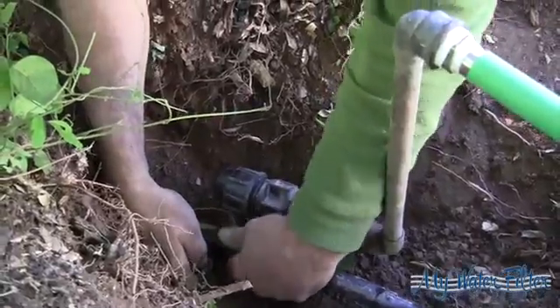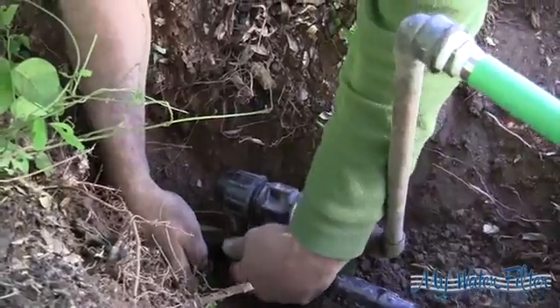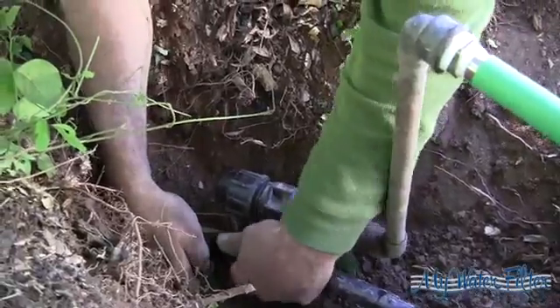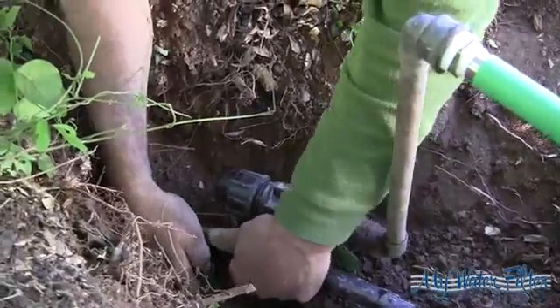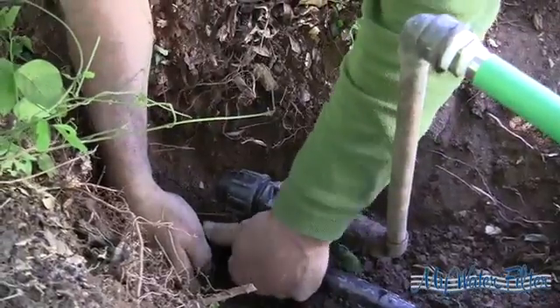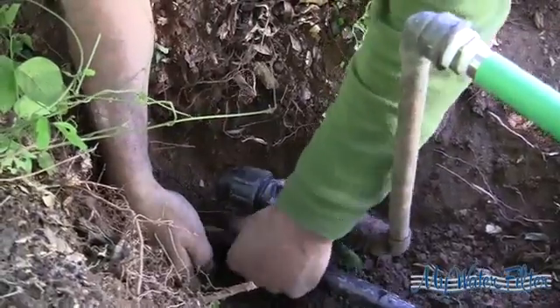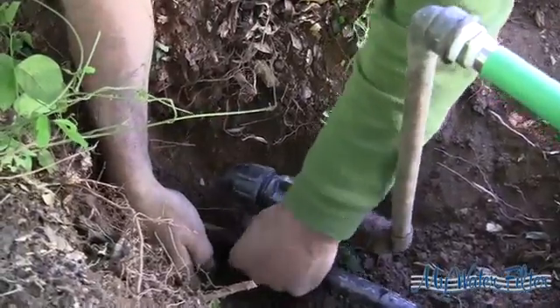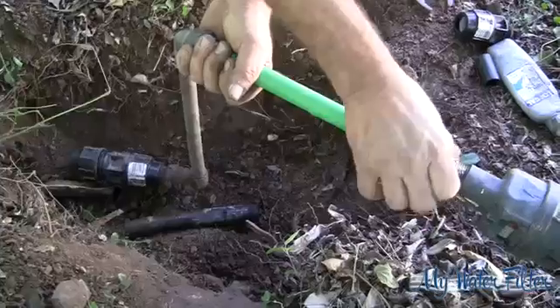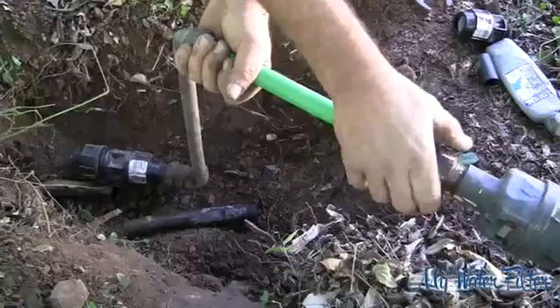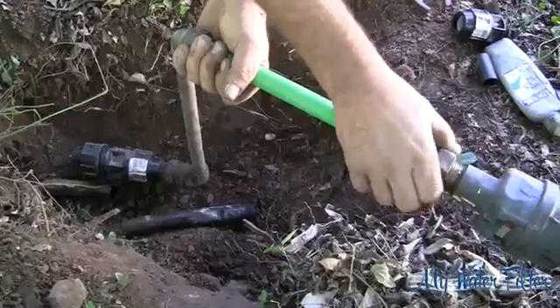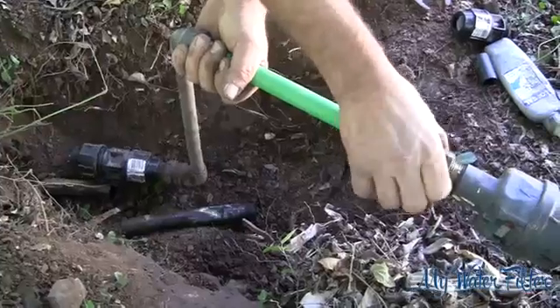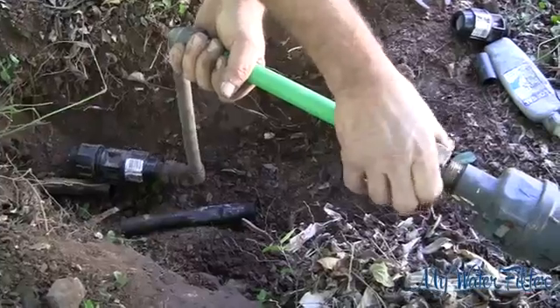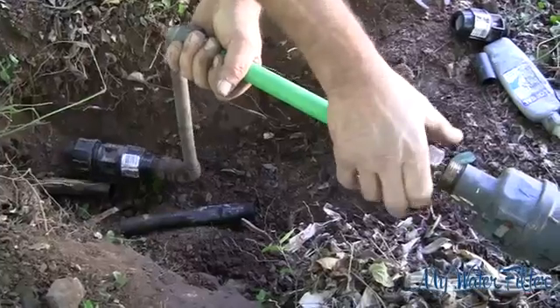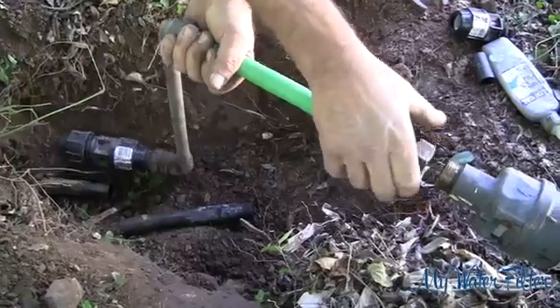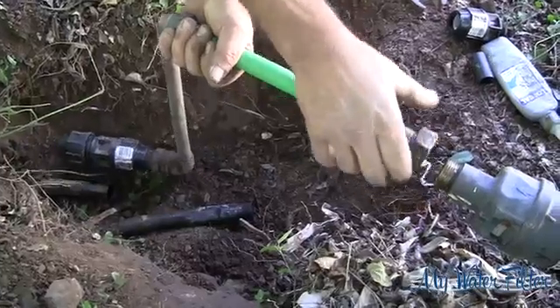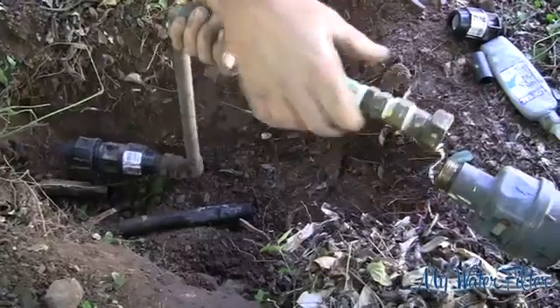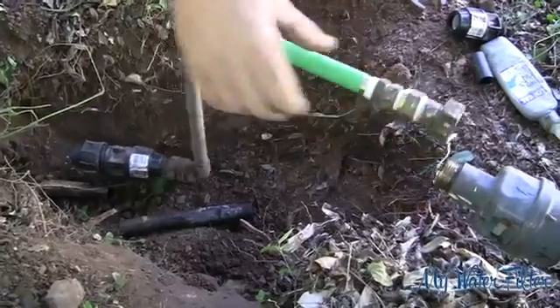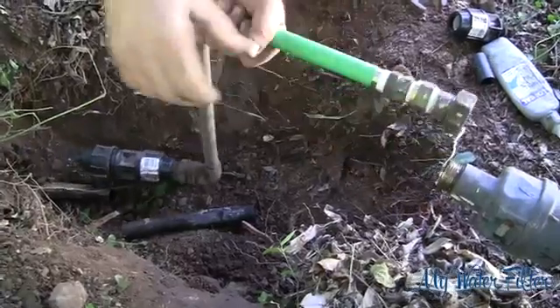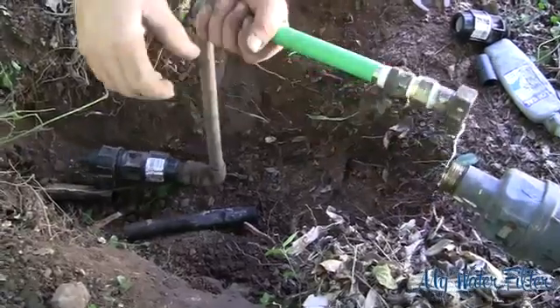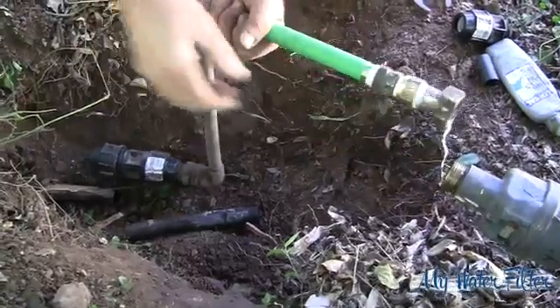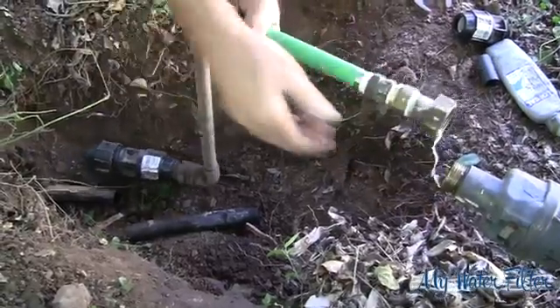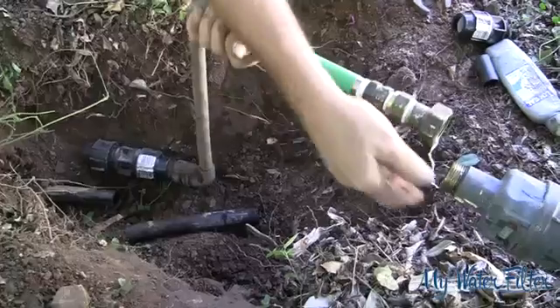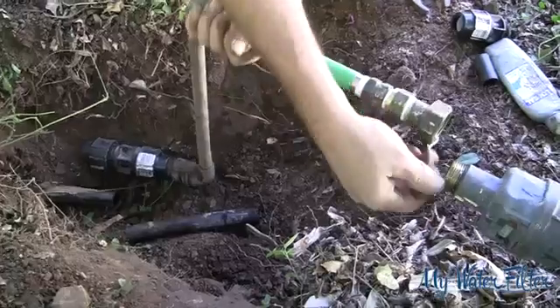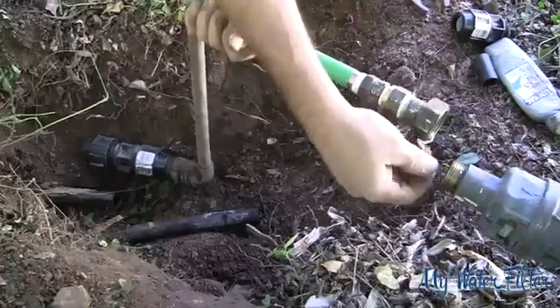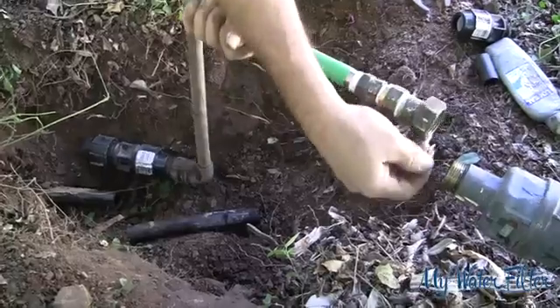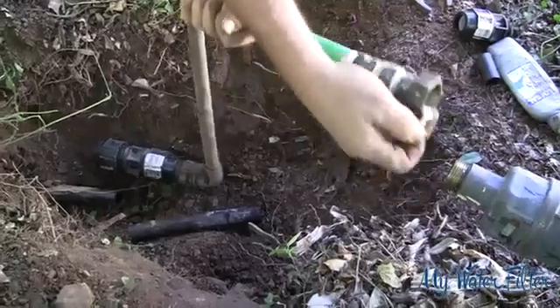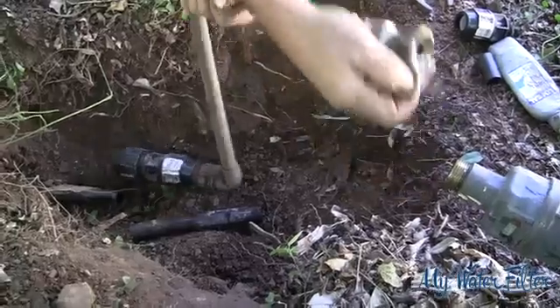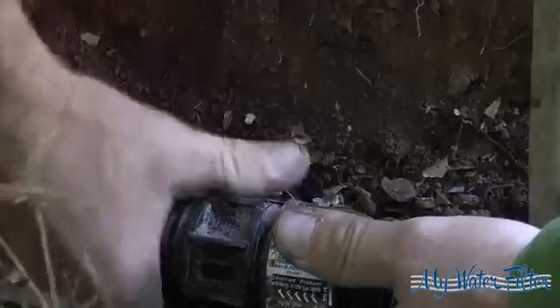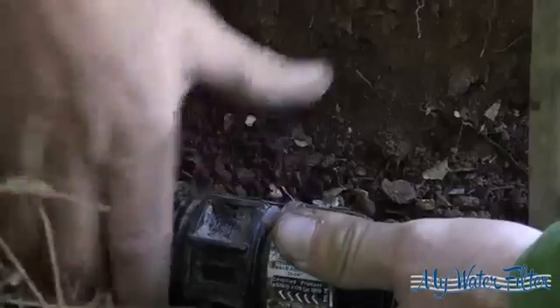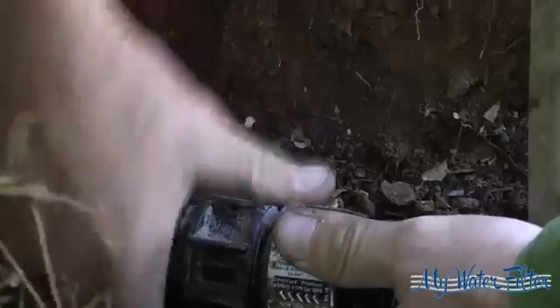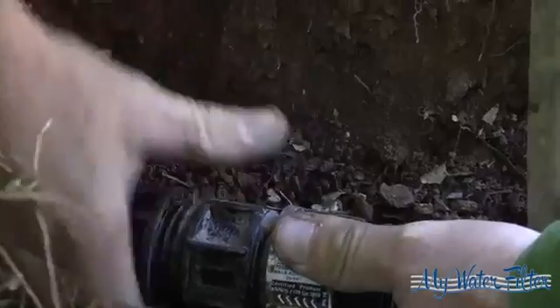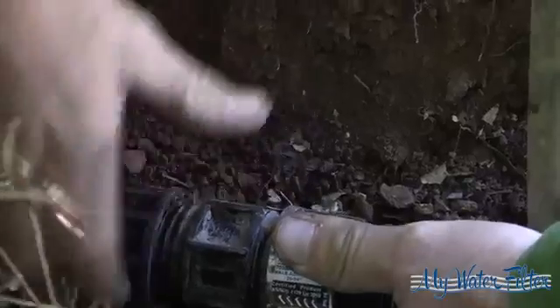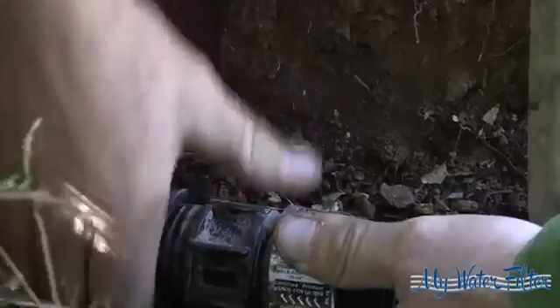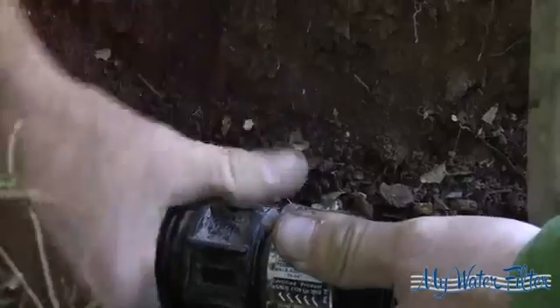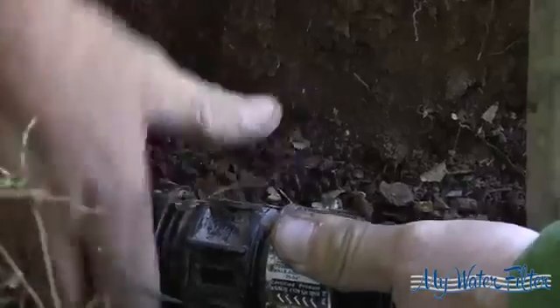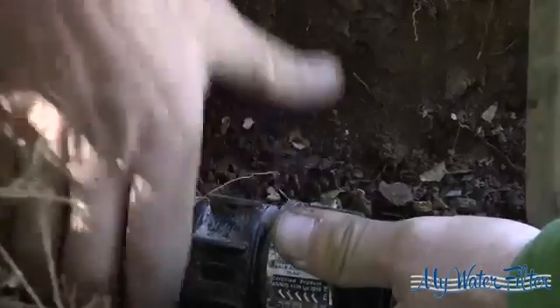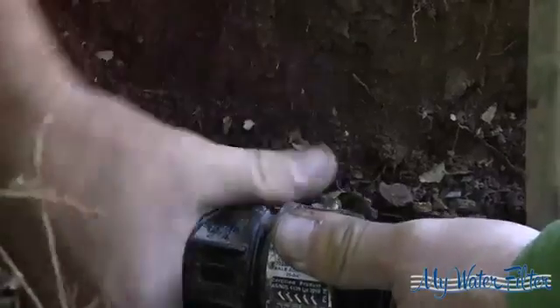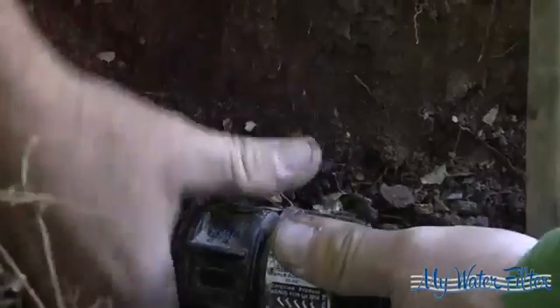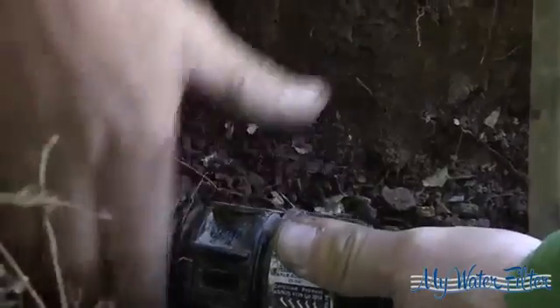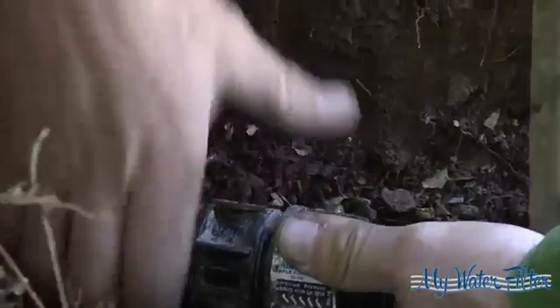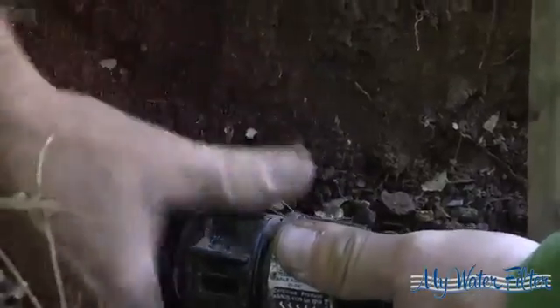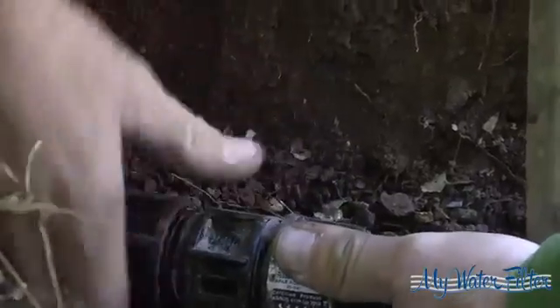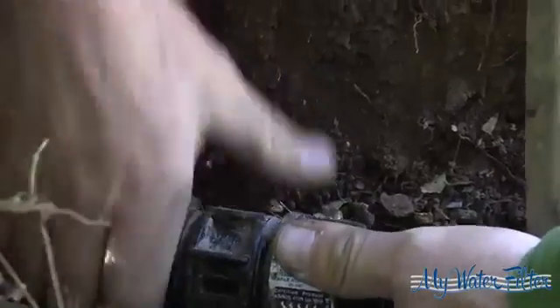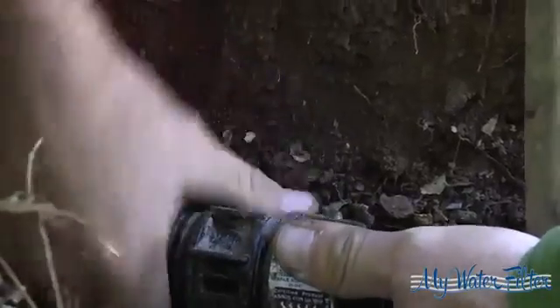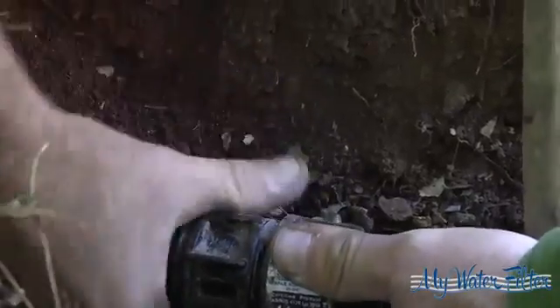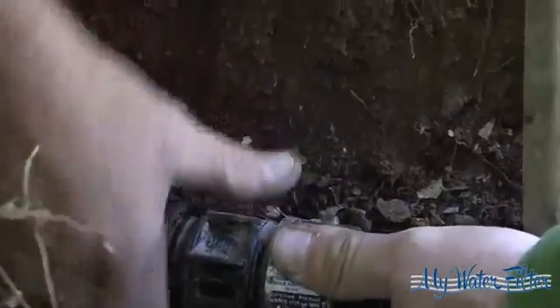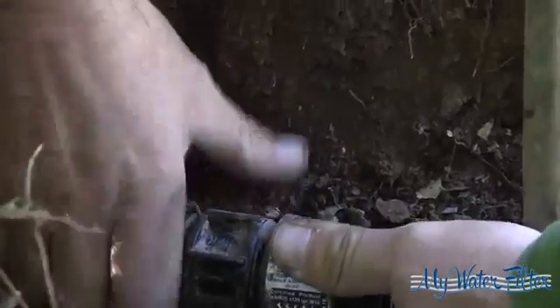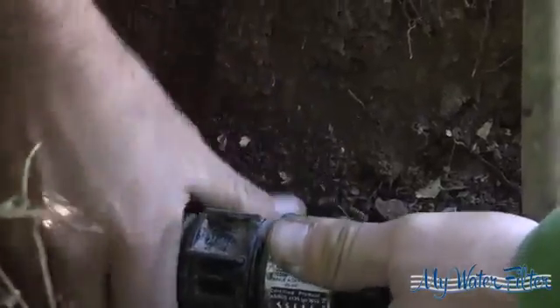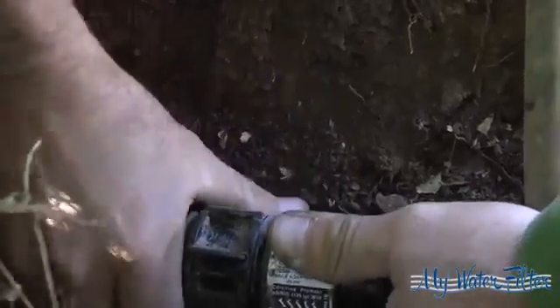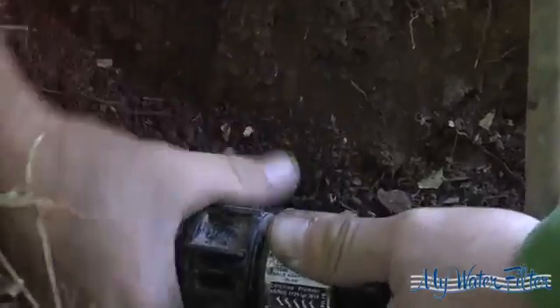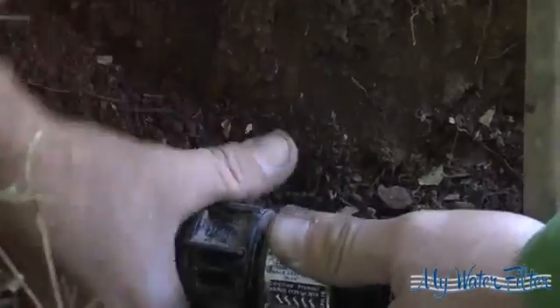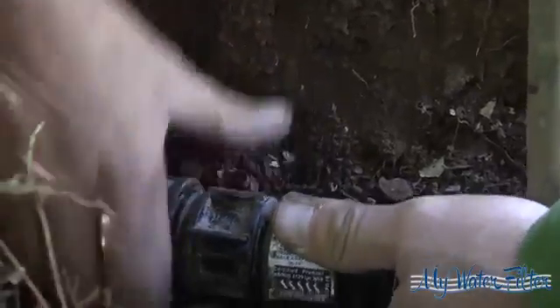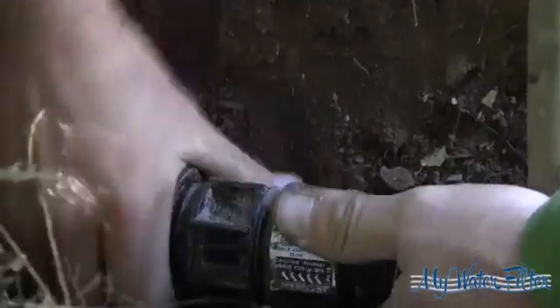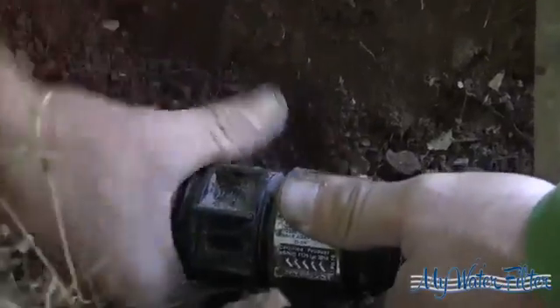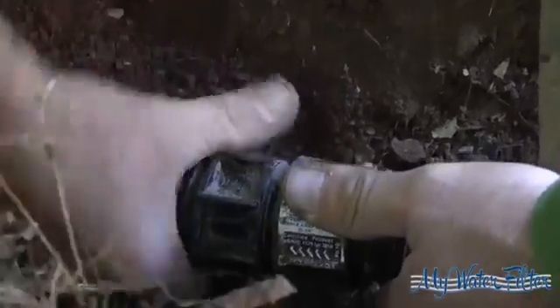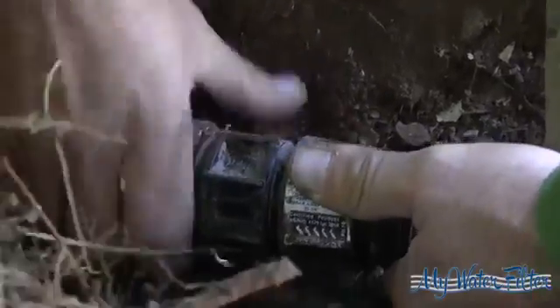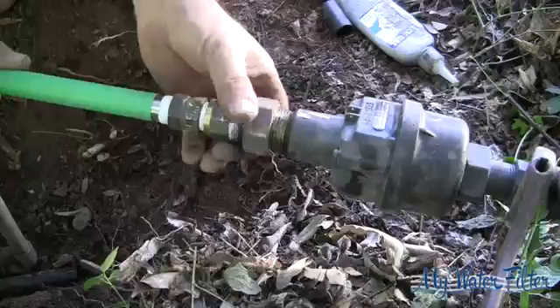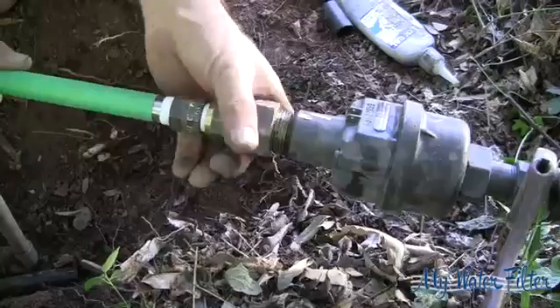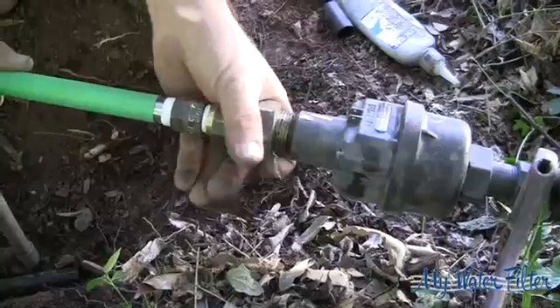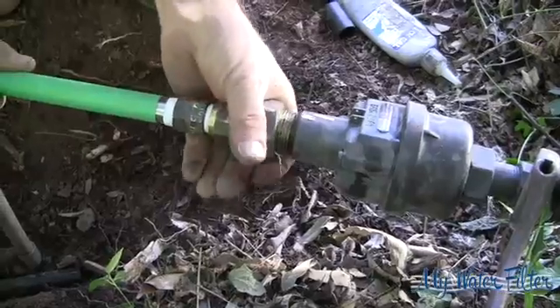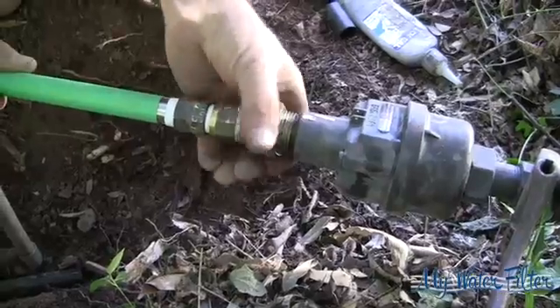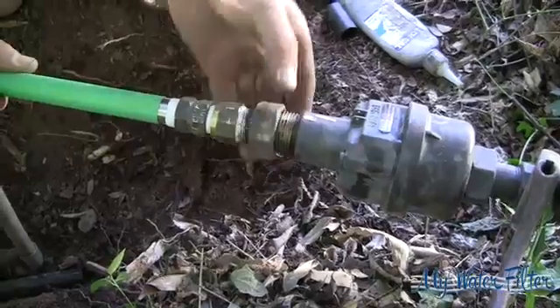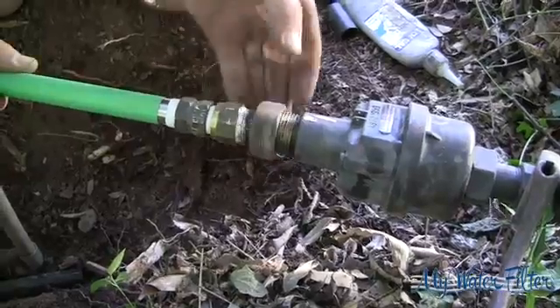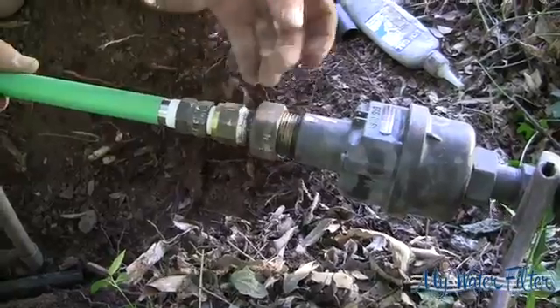To do this, you have to unscrew the main connection back at the water meter, then connect it to the original pipe work, then screw it back into the water meter.